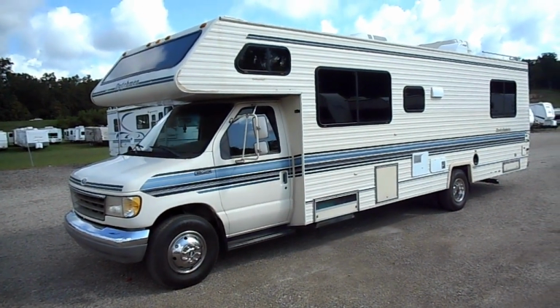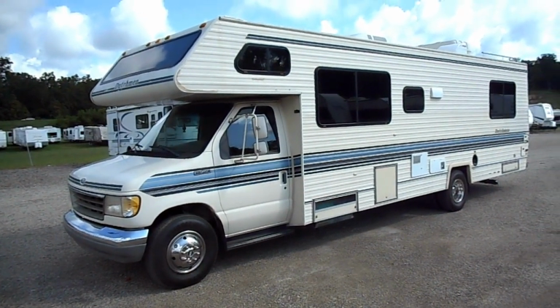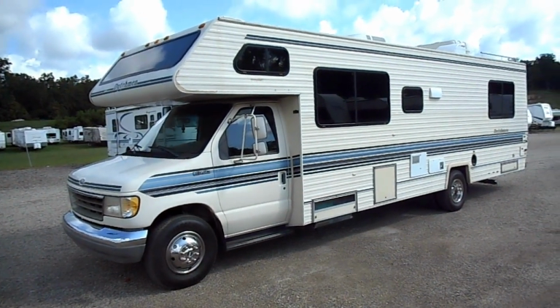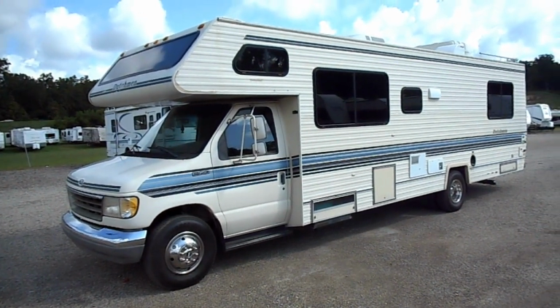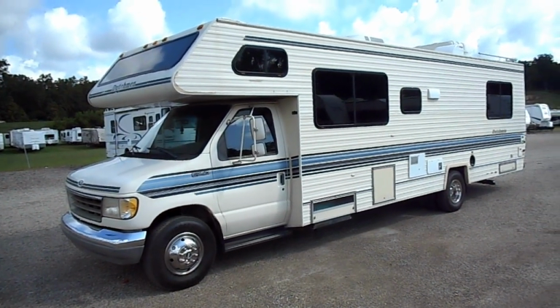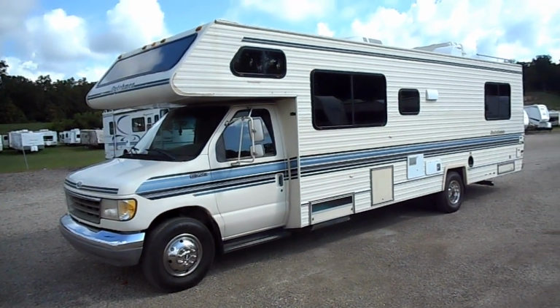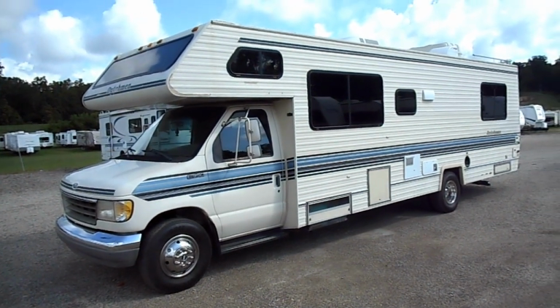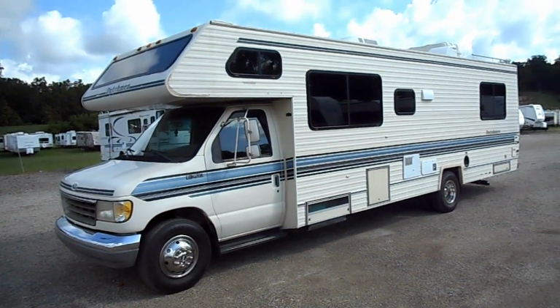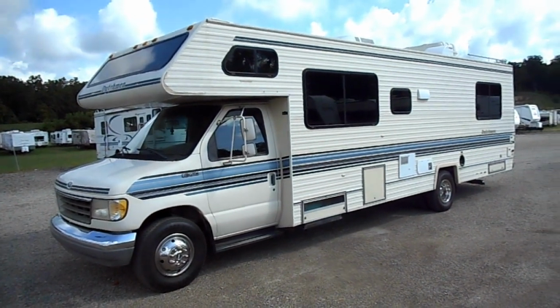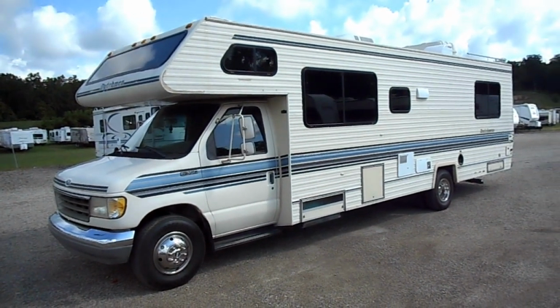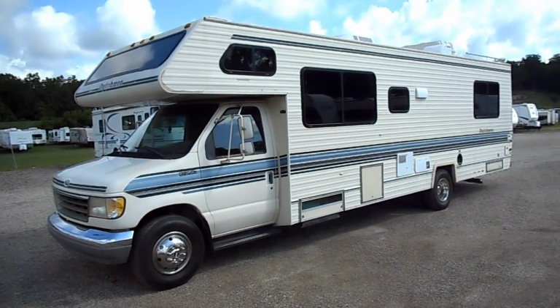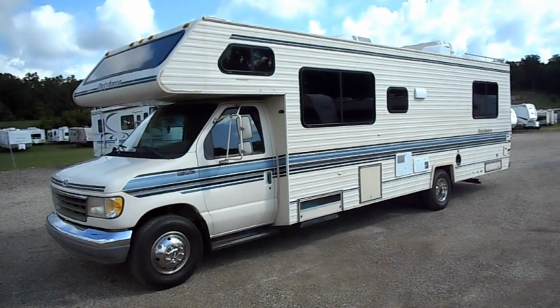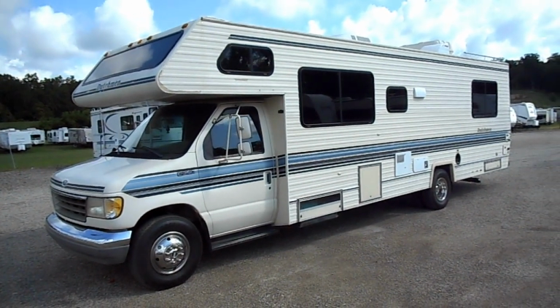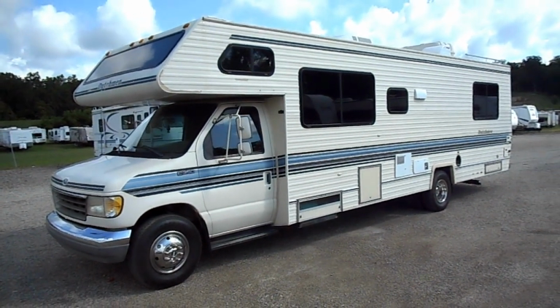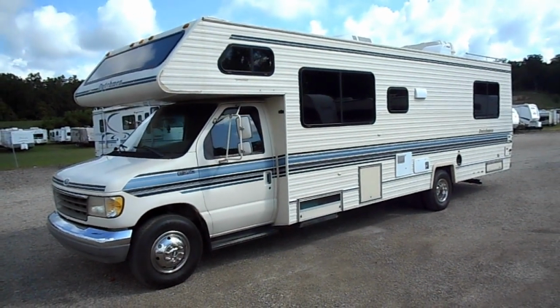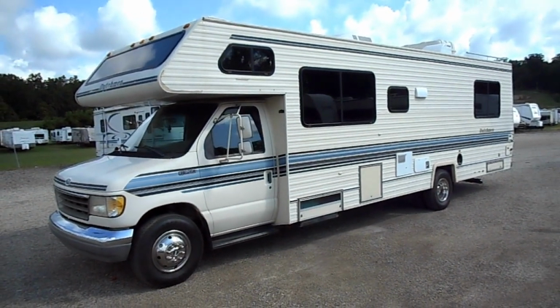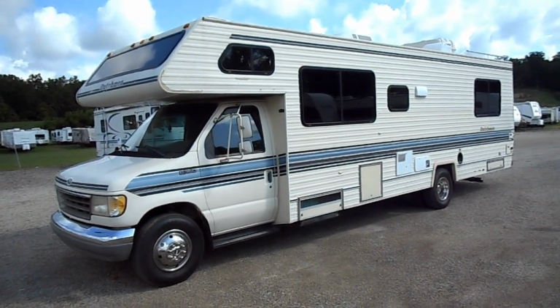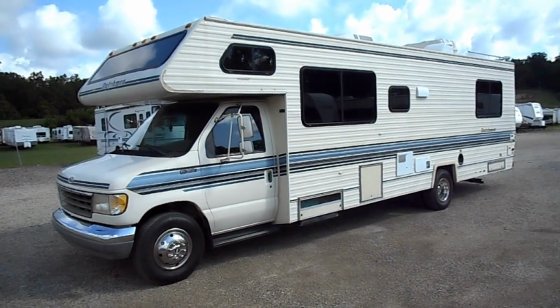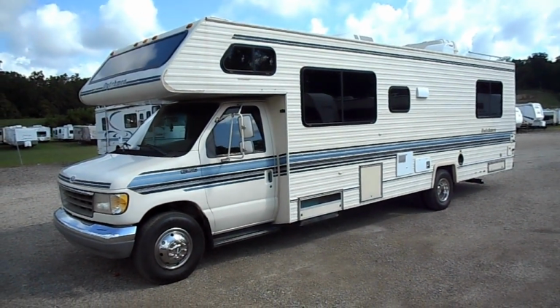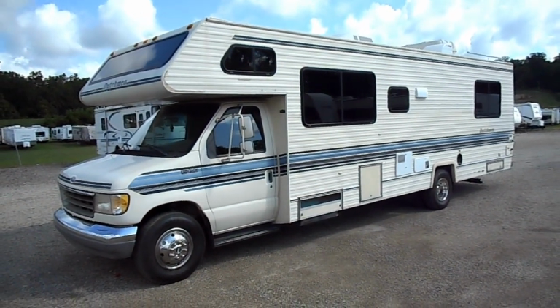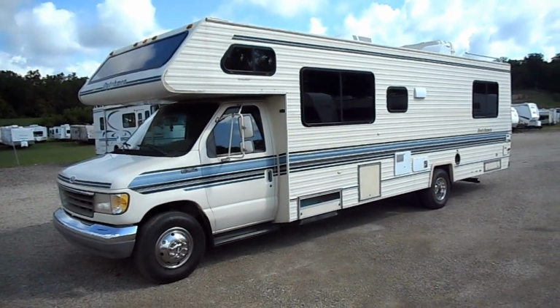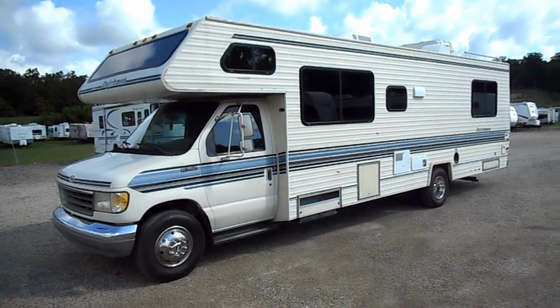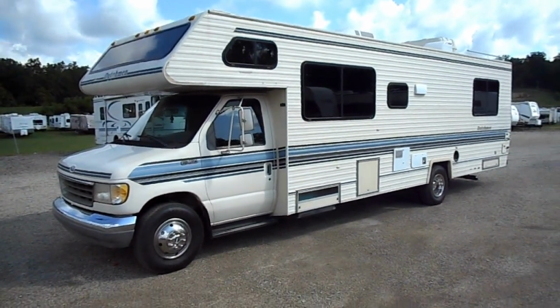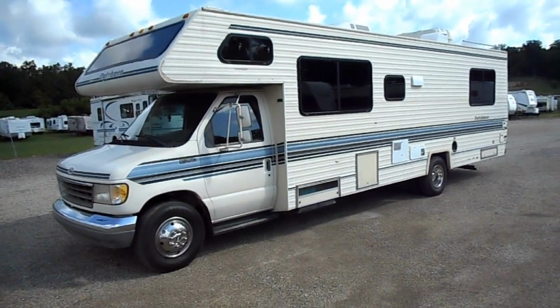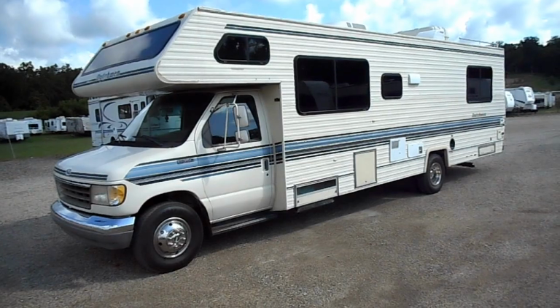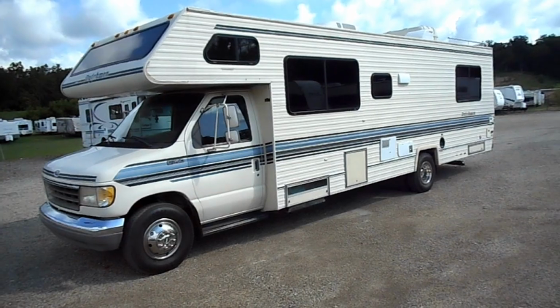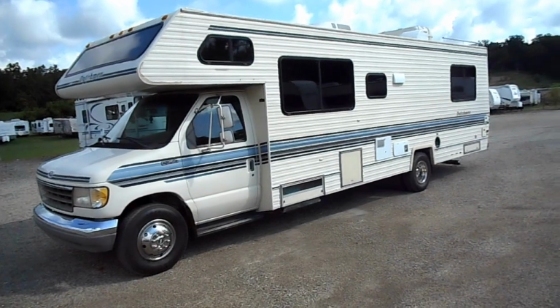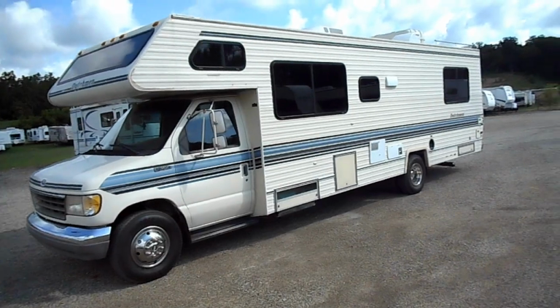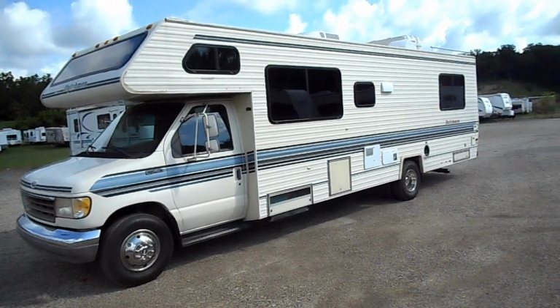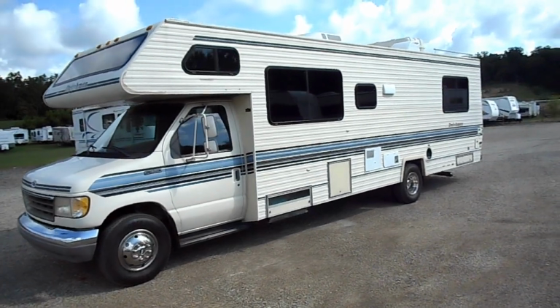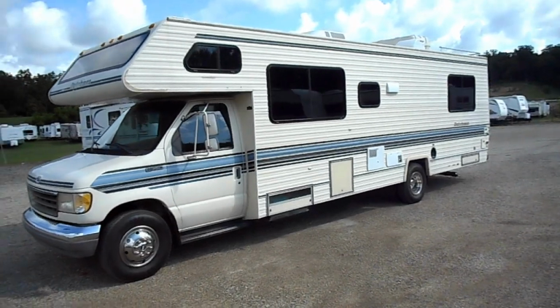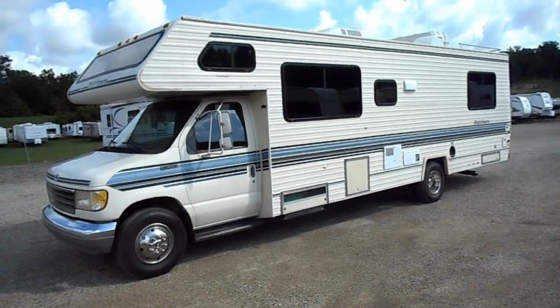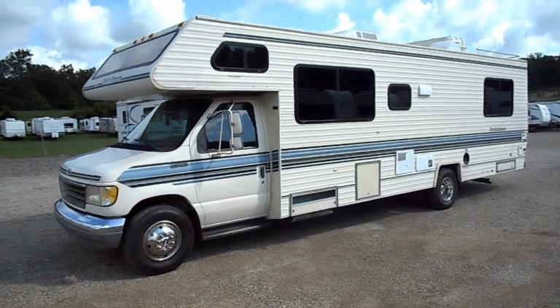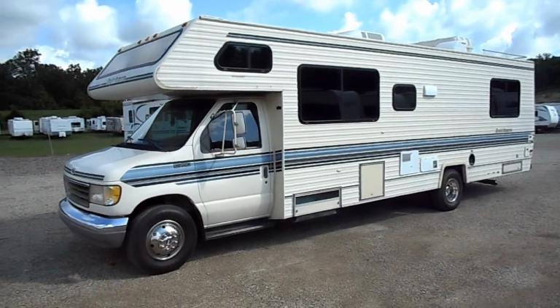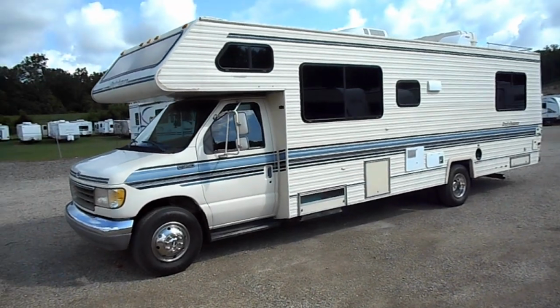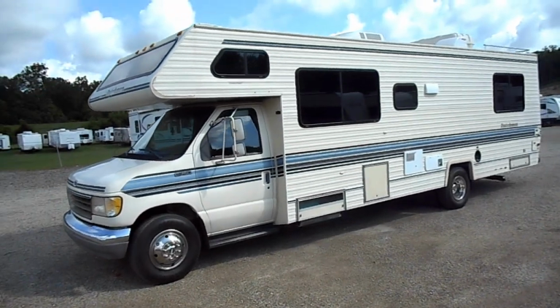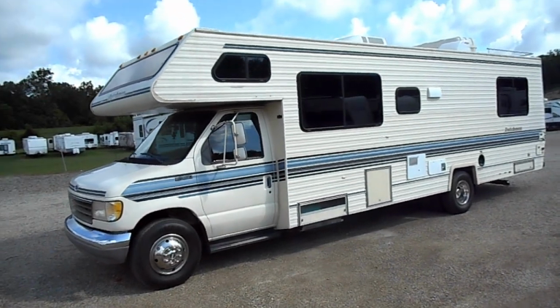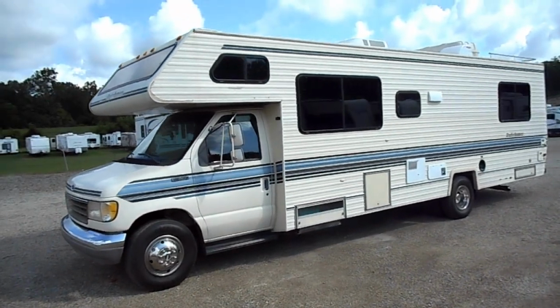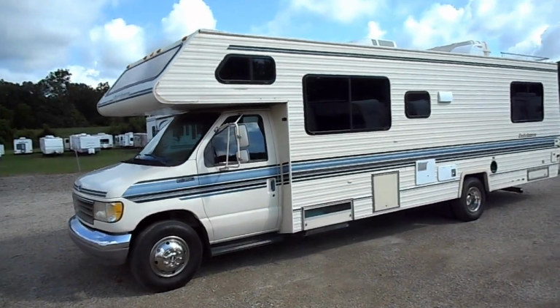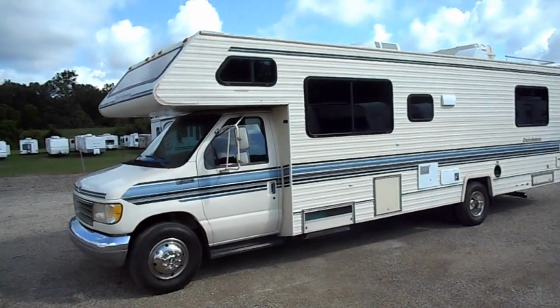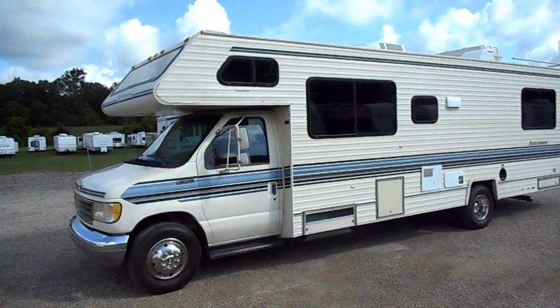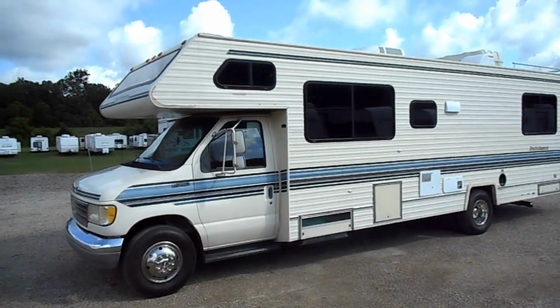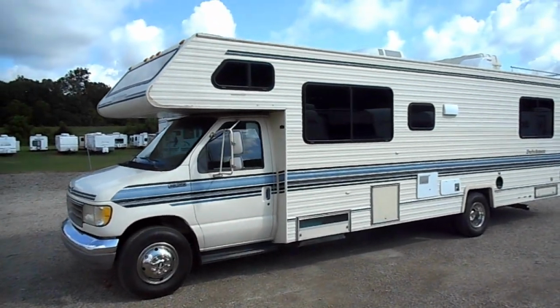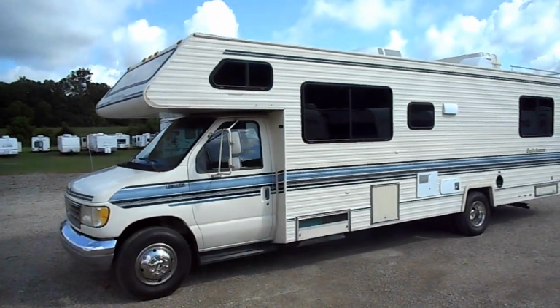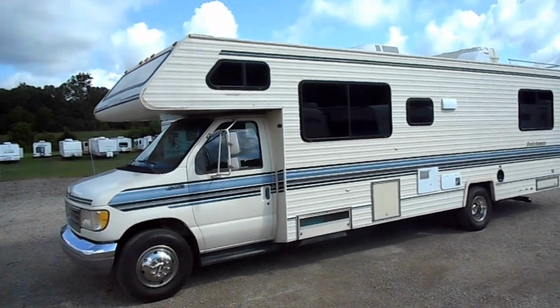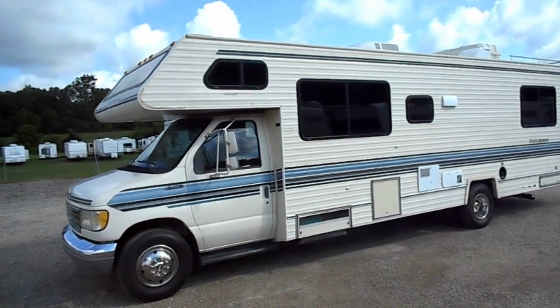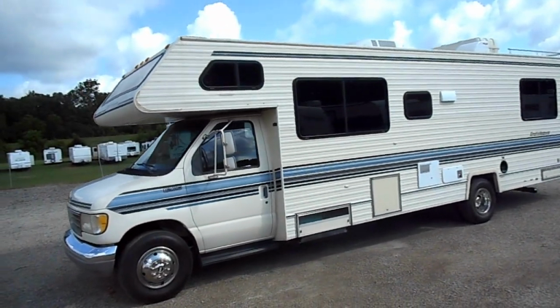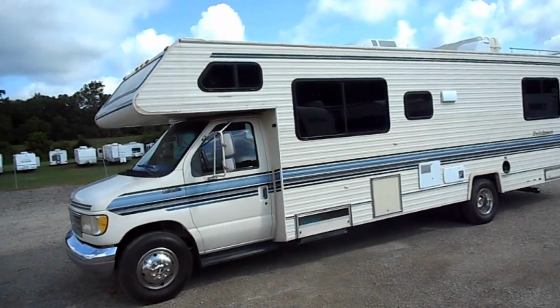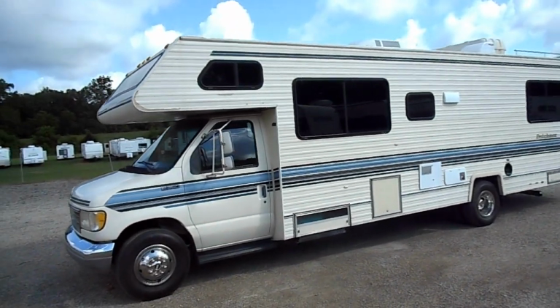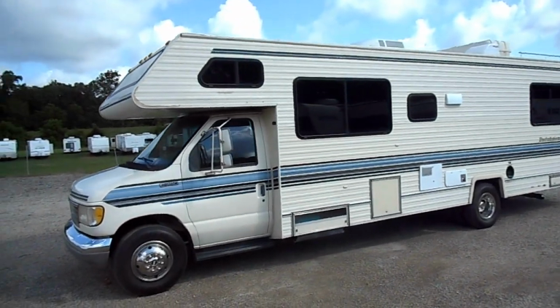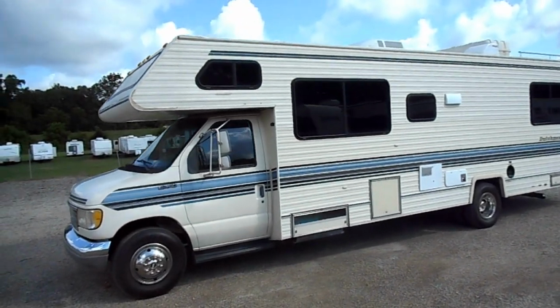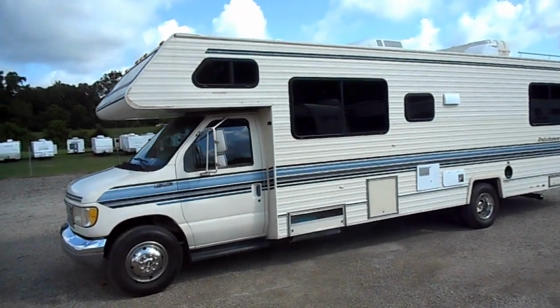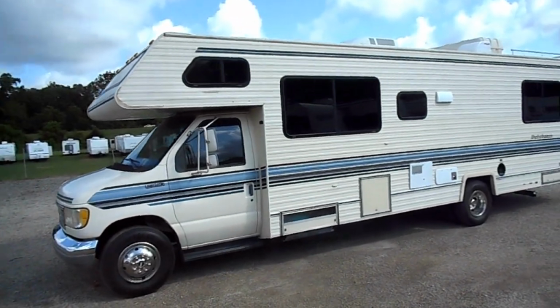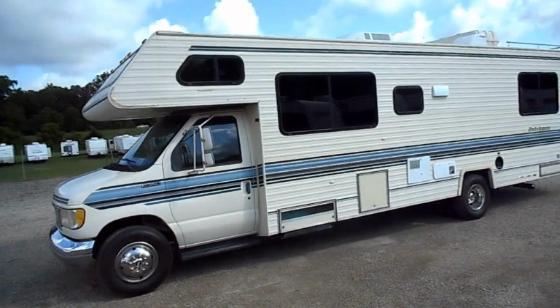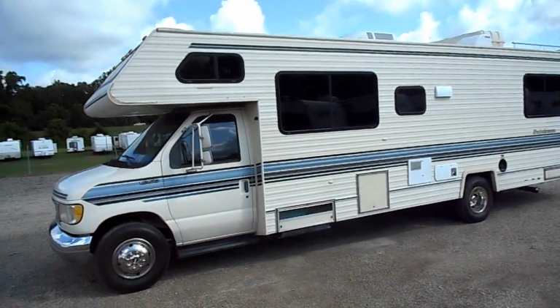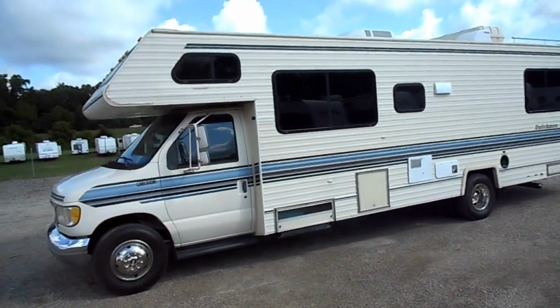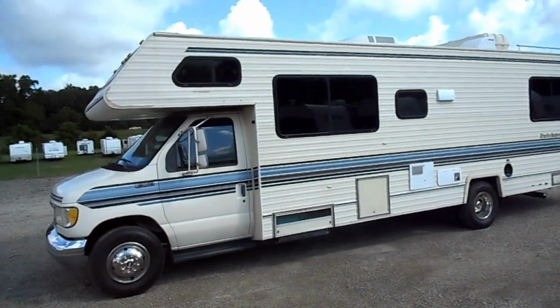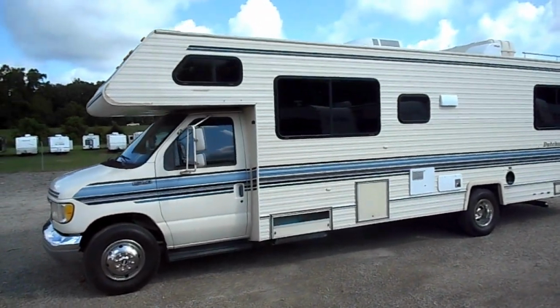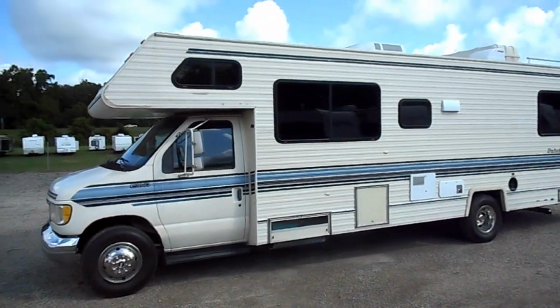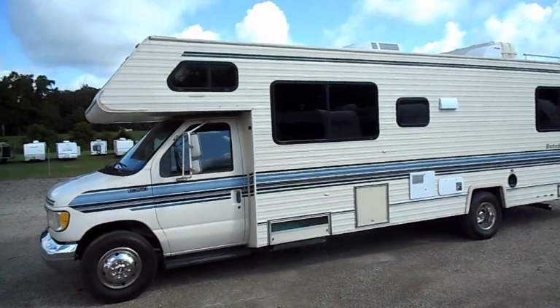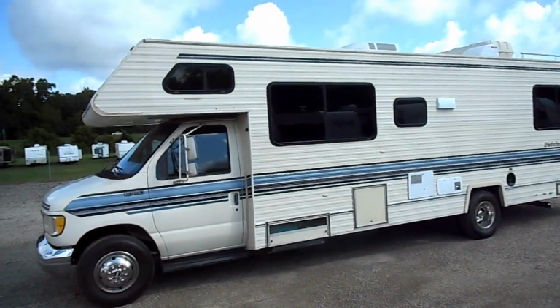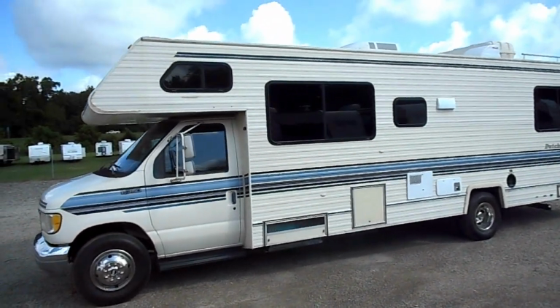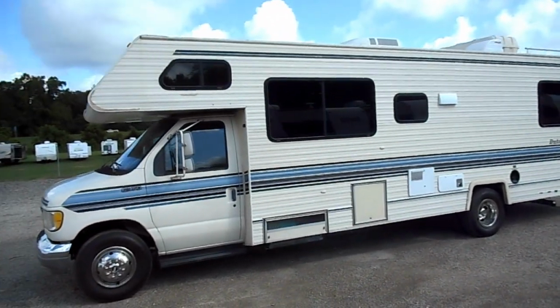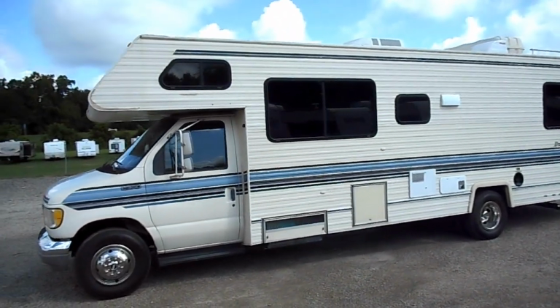Welcome to 4Zs RVs. Today what we have is a 1993 Dutchman Class C. Outside of the unit, pretty good shape for being a 93.